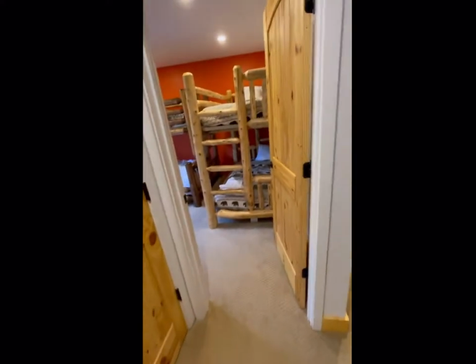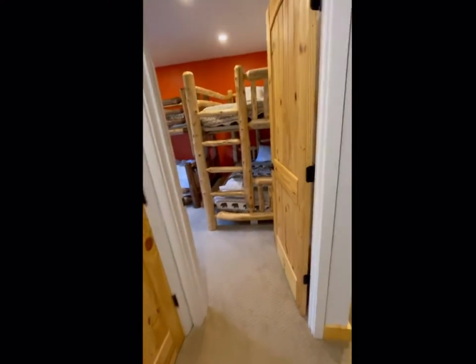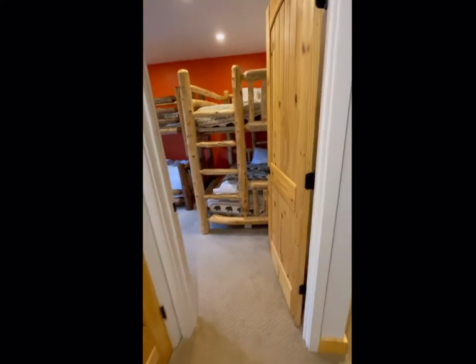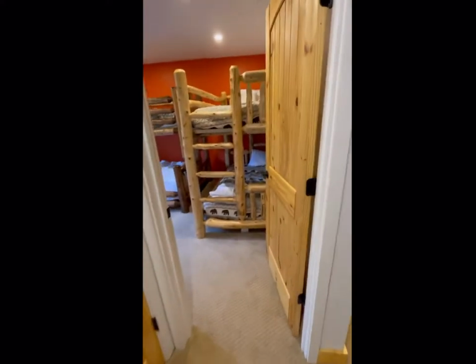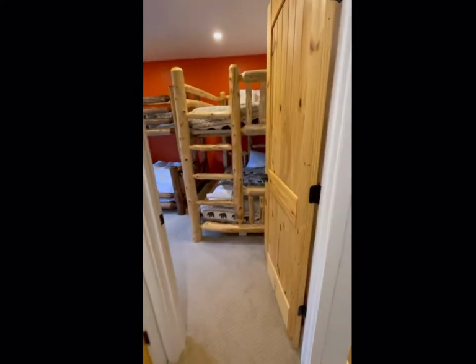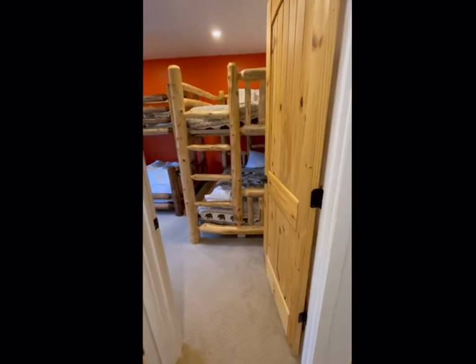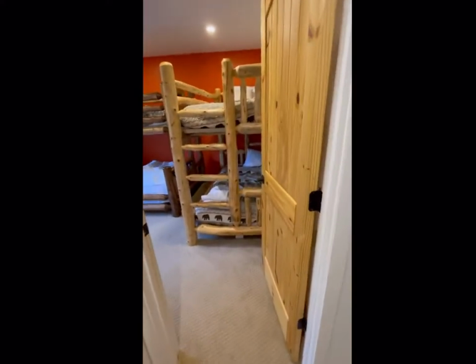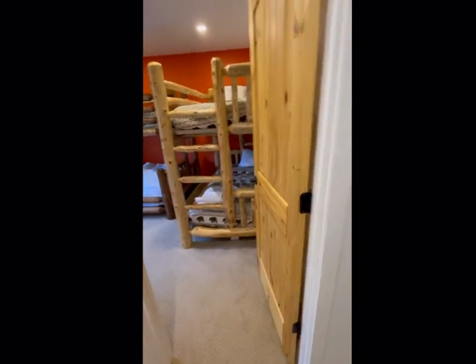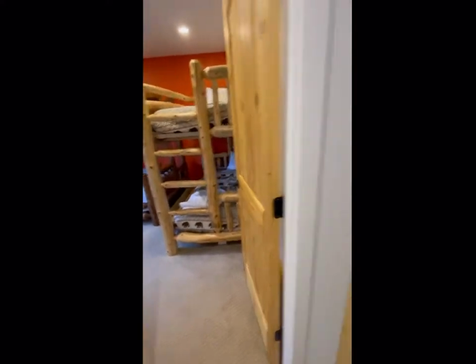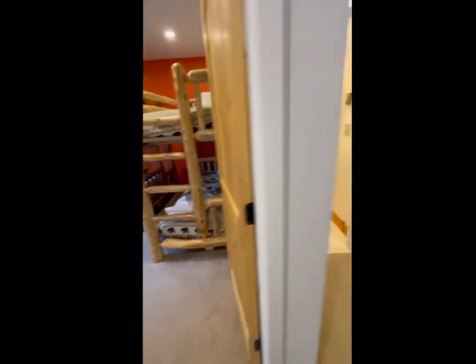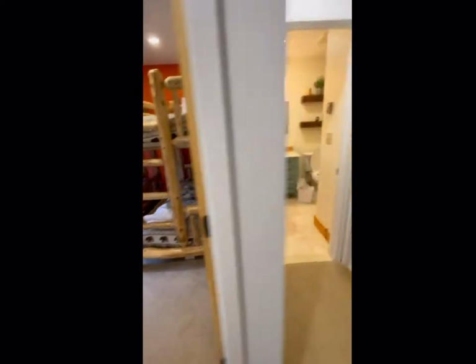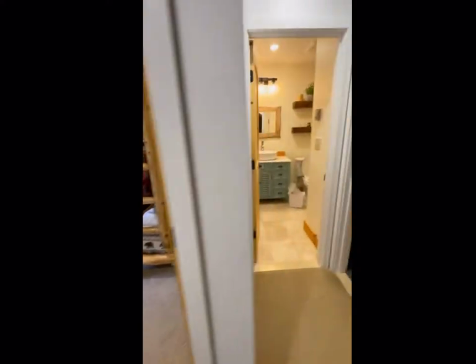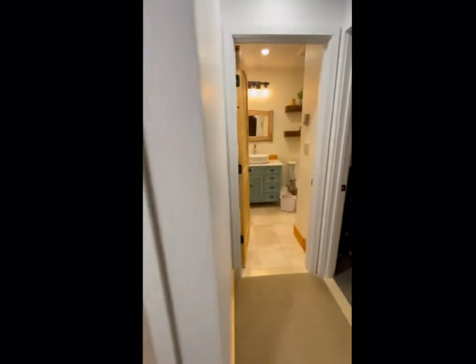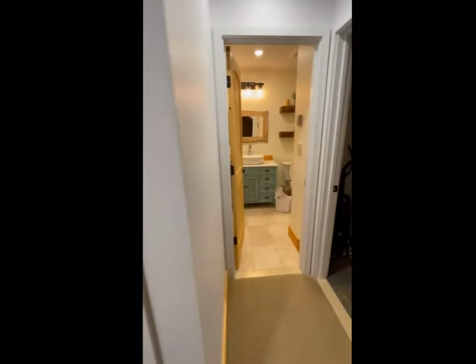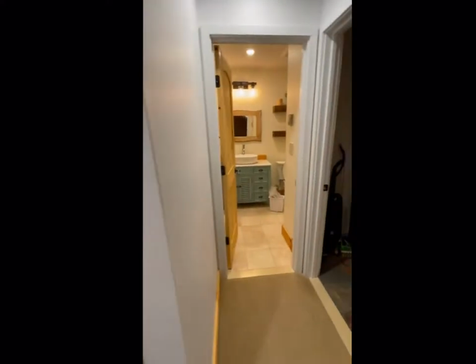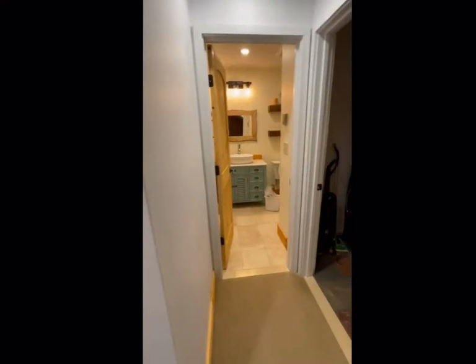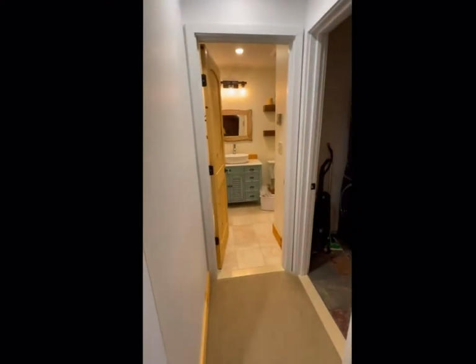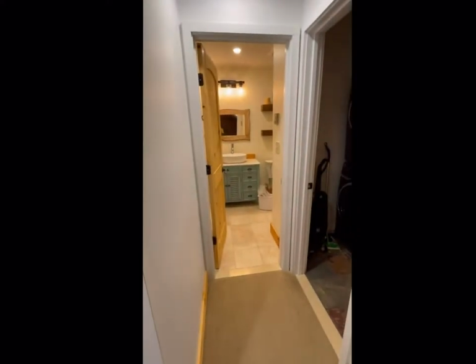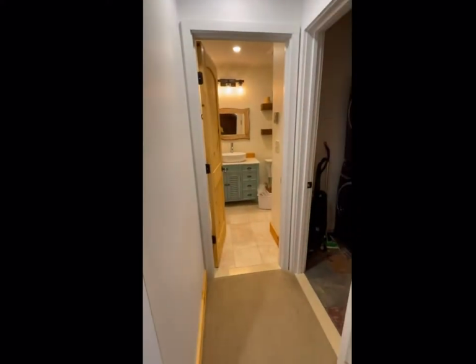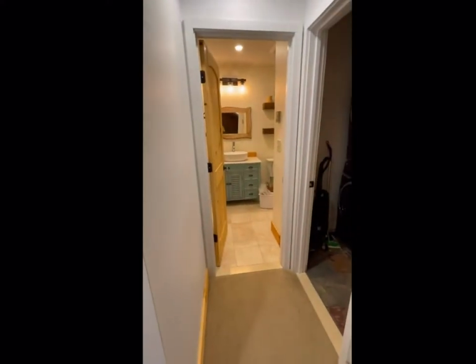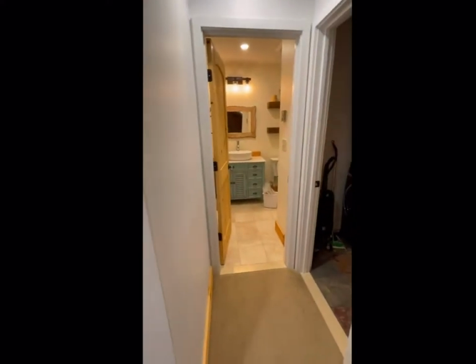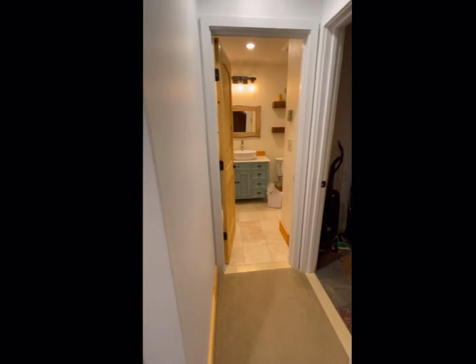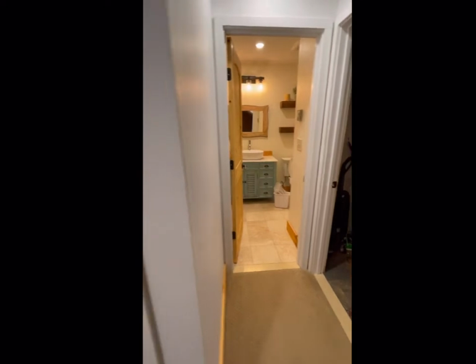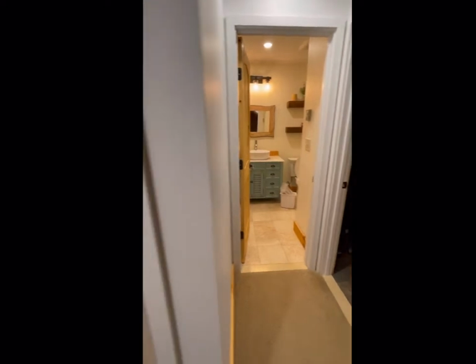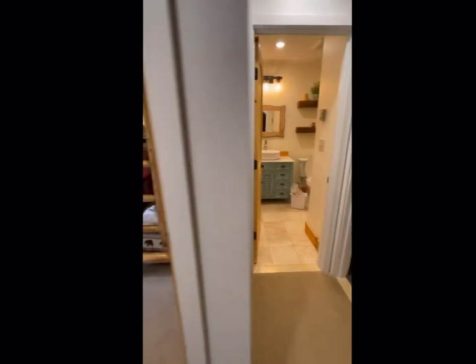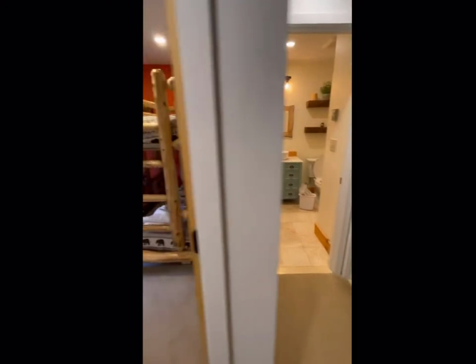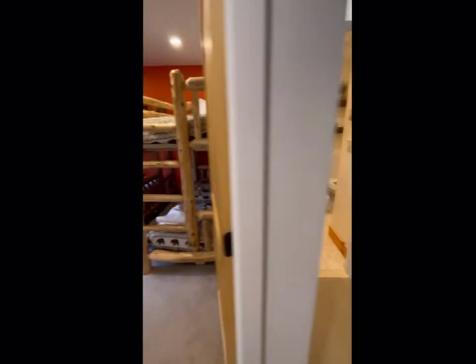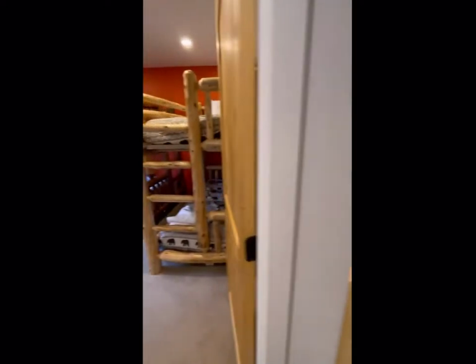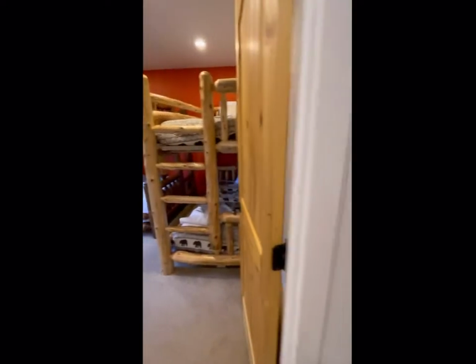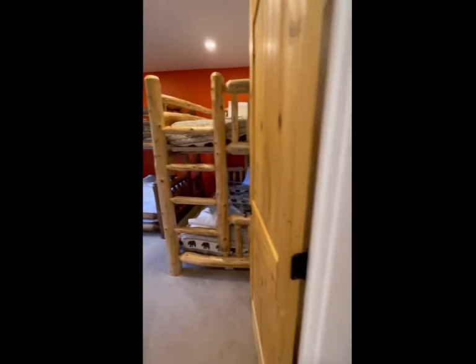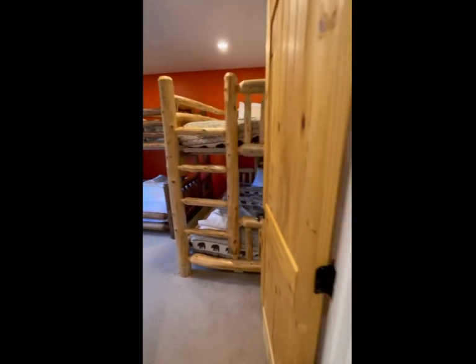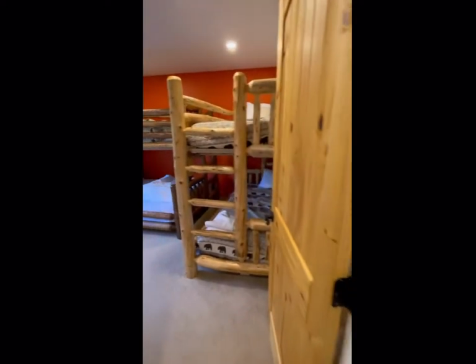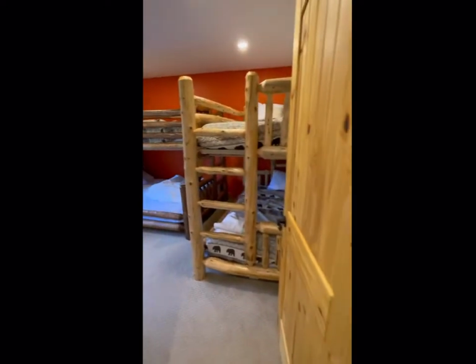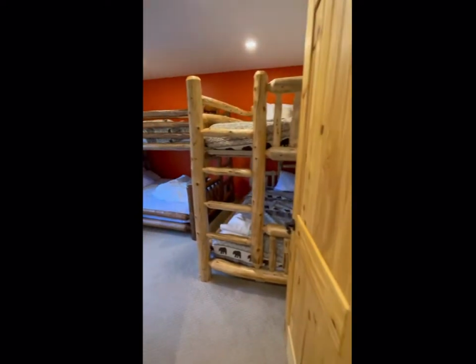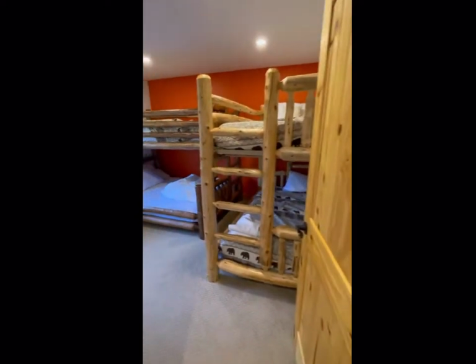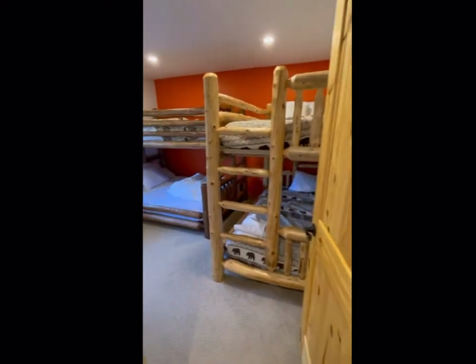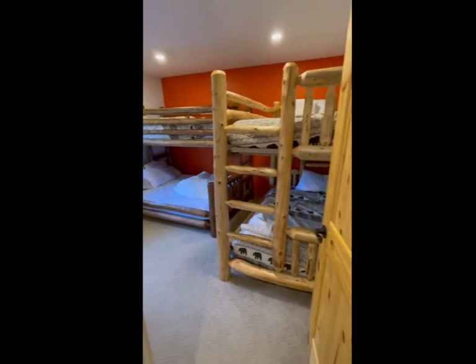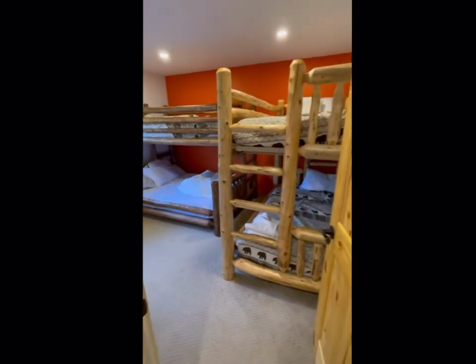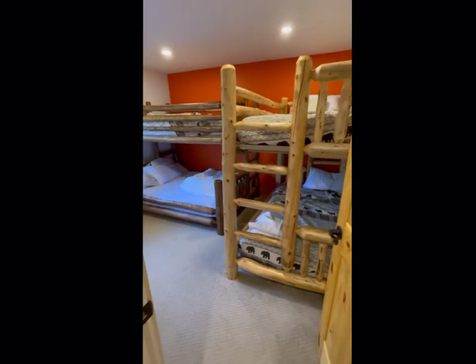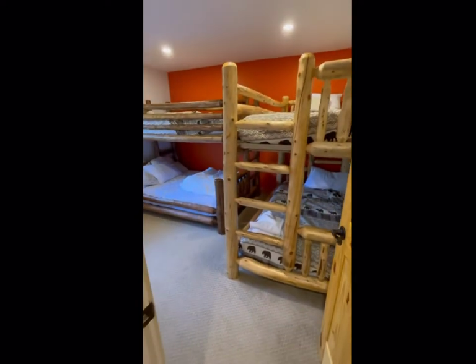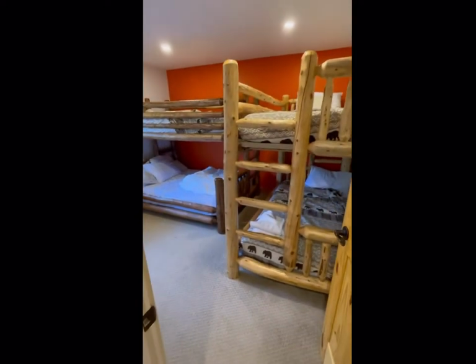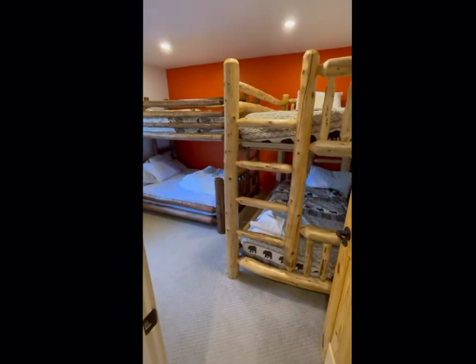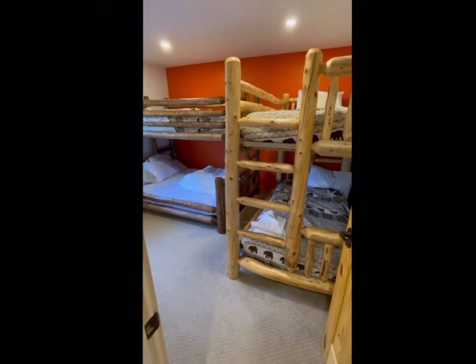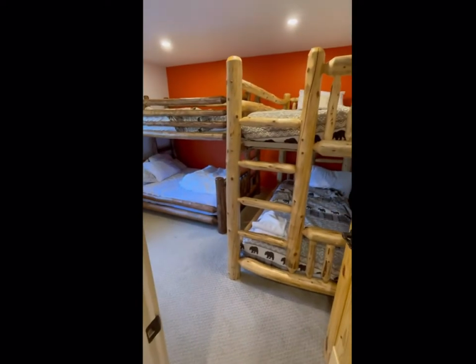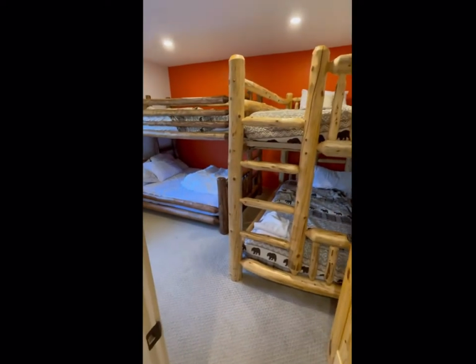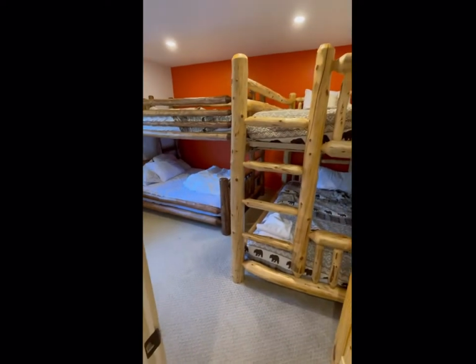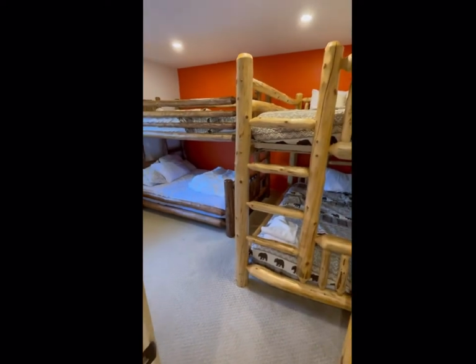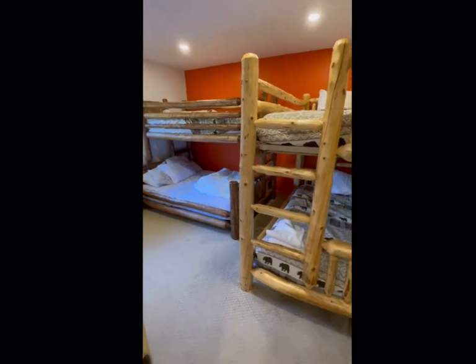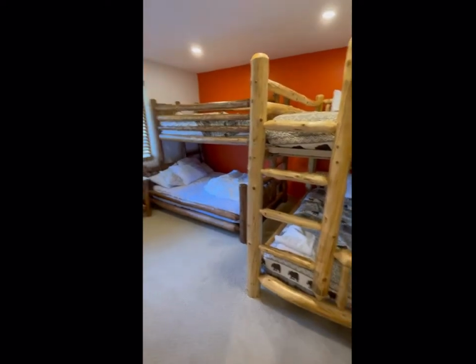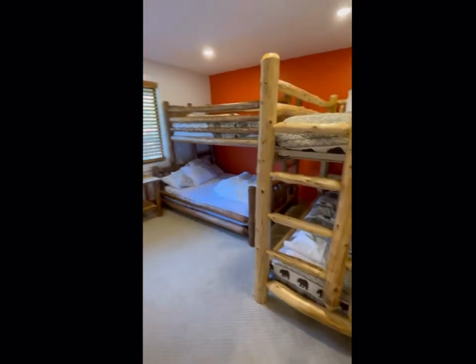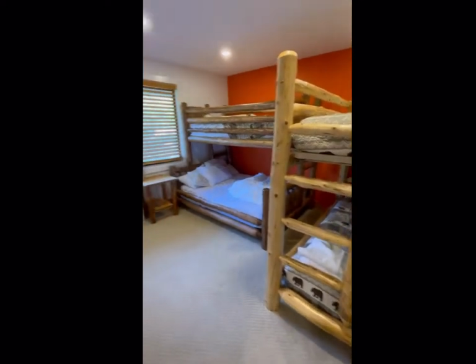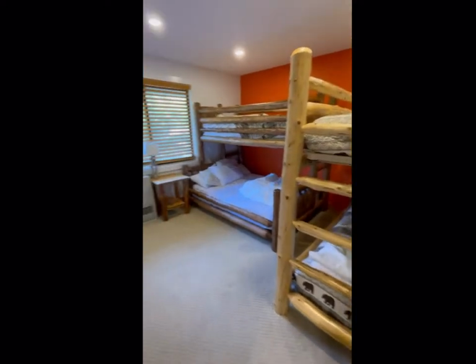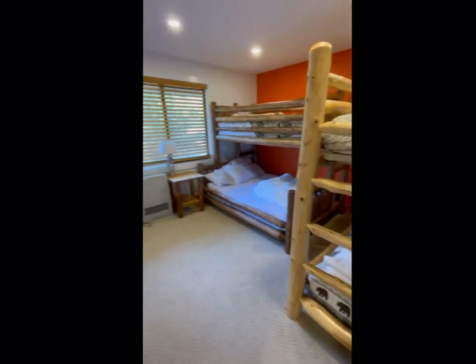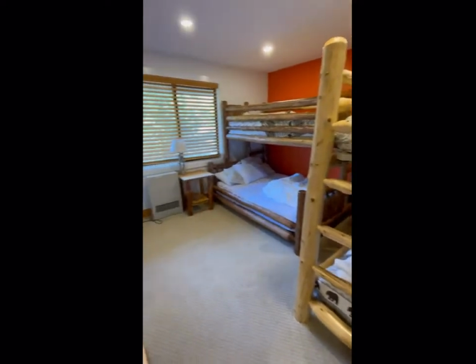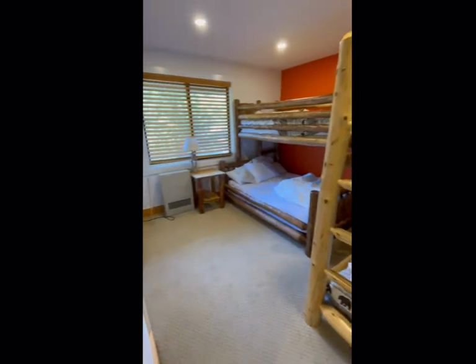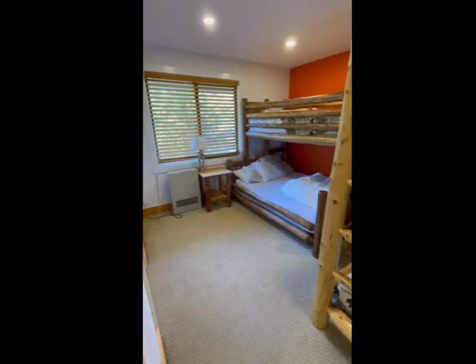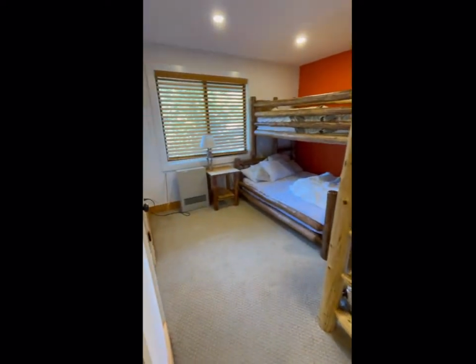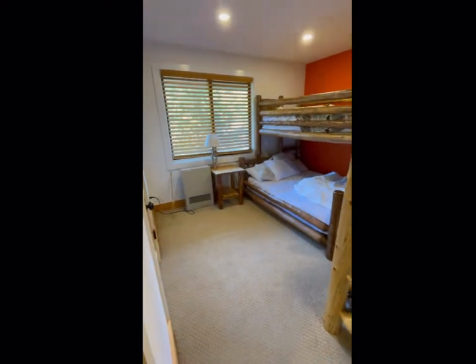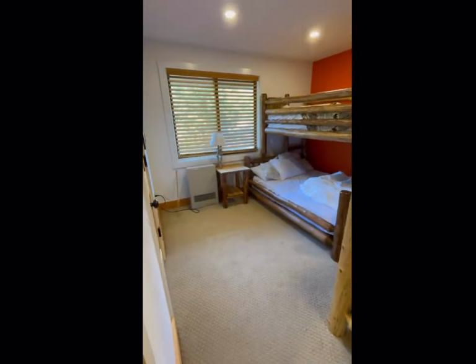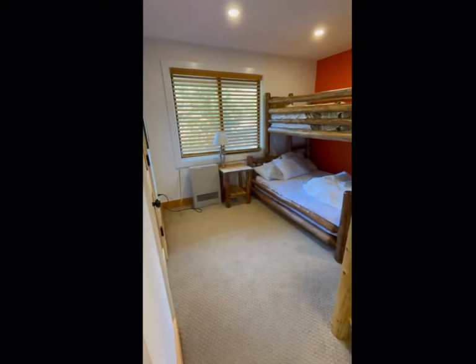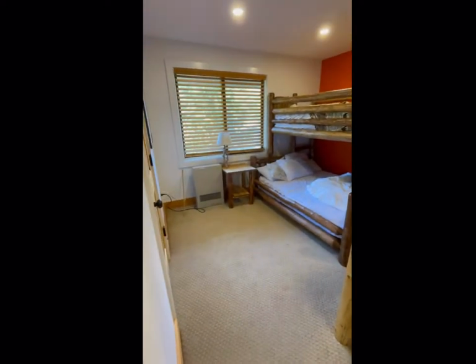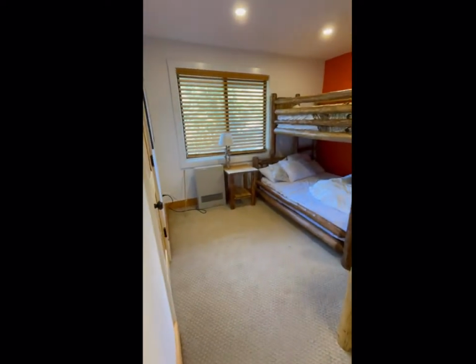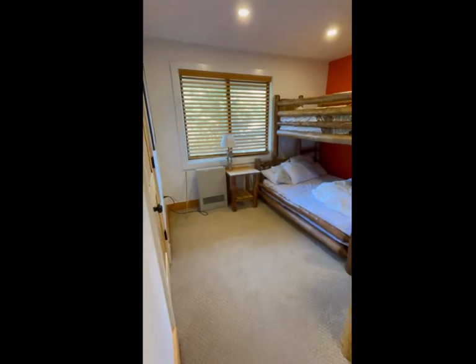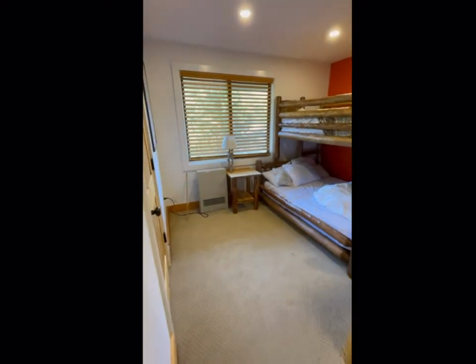The queen bedroom, twin bunk room, bathroom and laundry are all downstairs on the lower level.